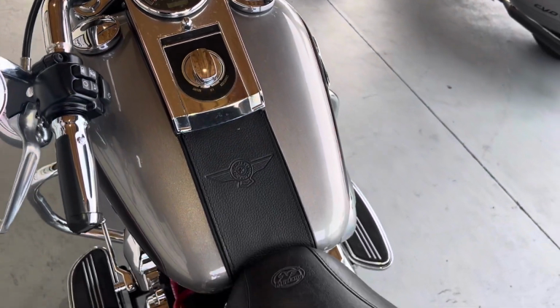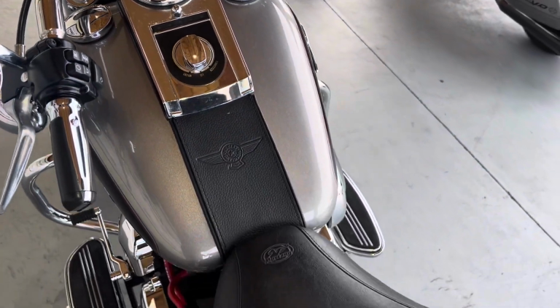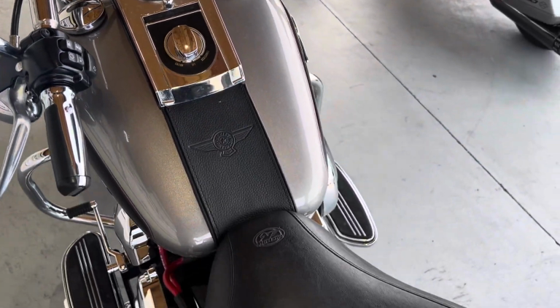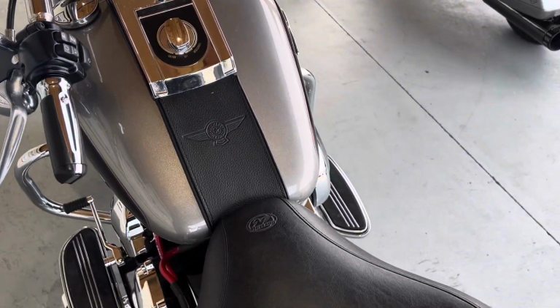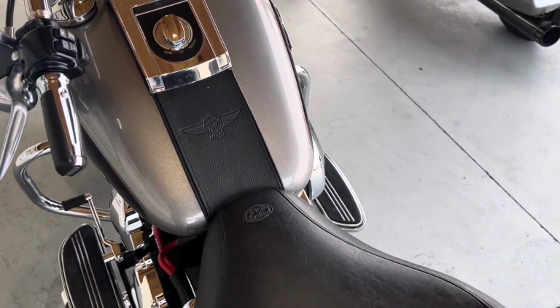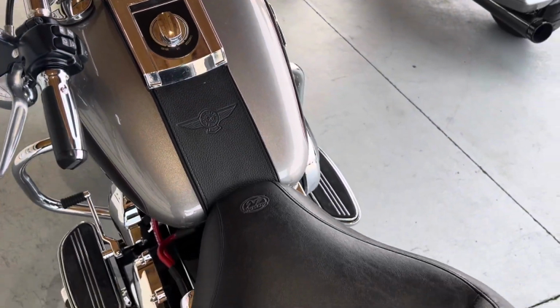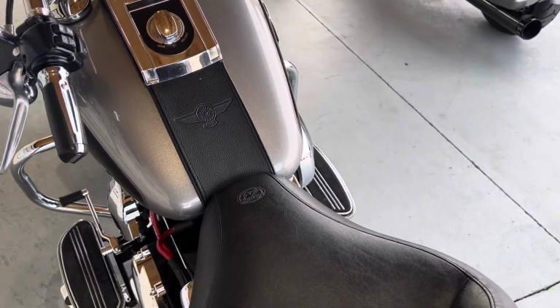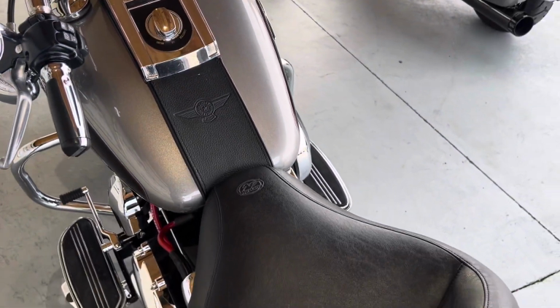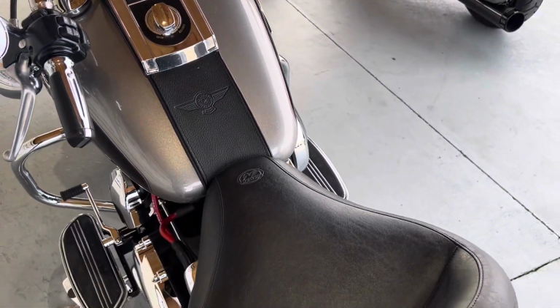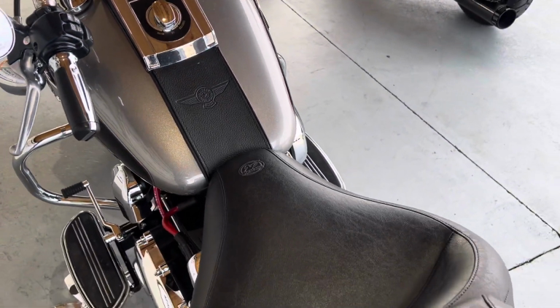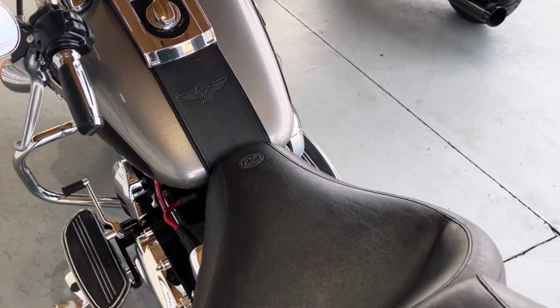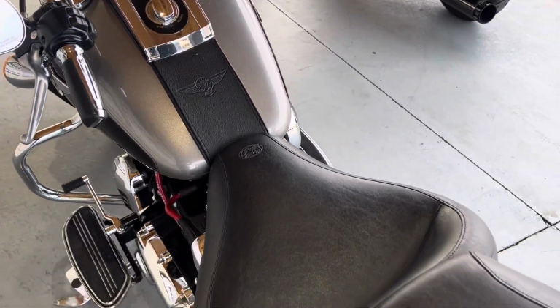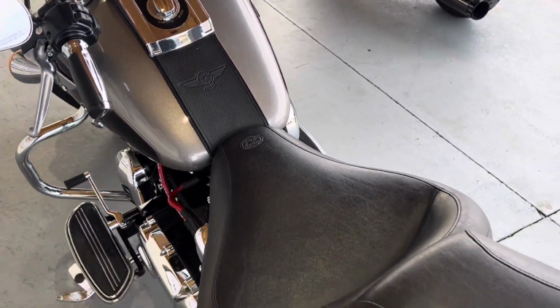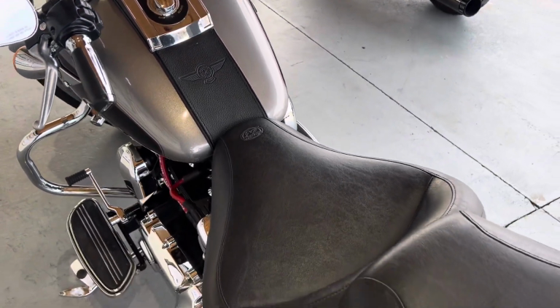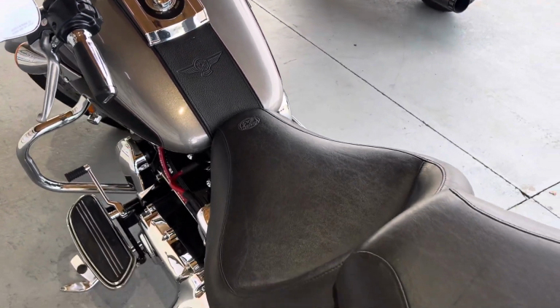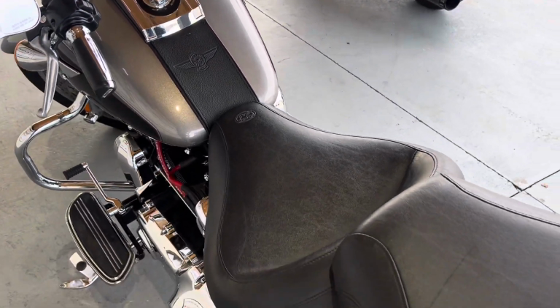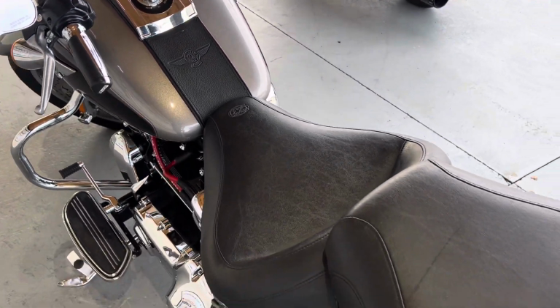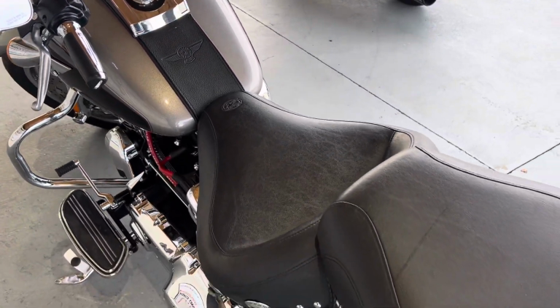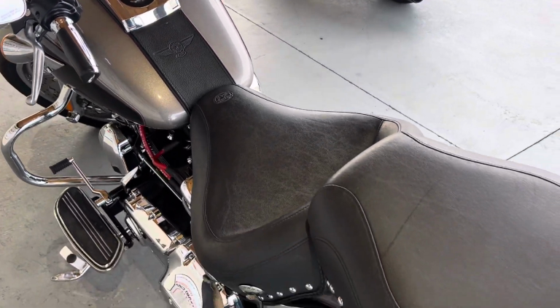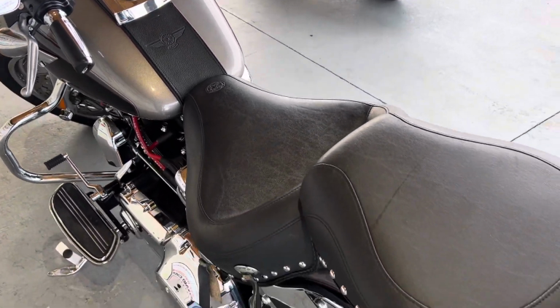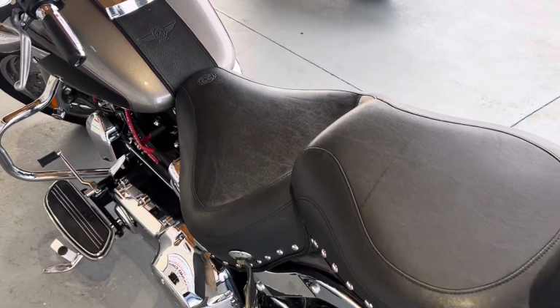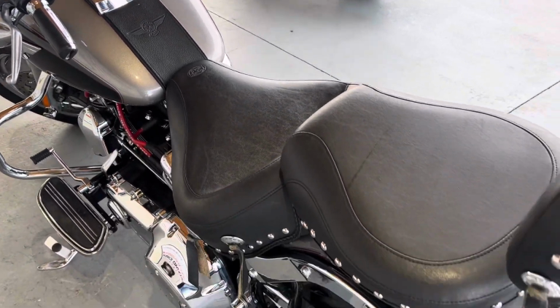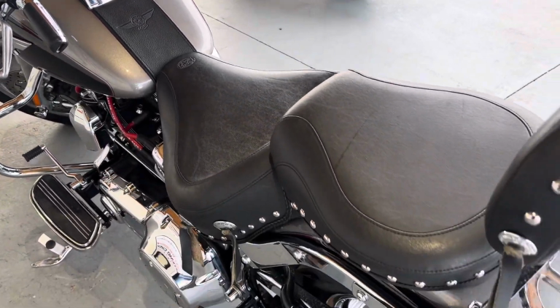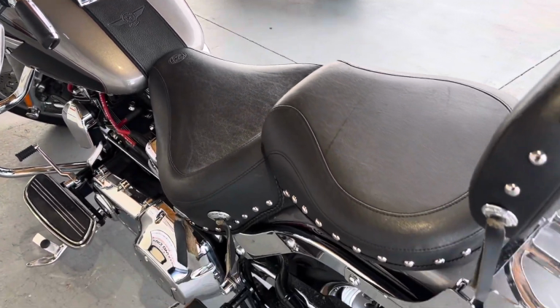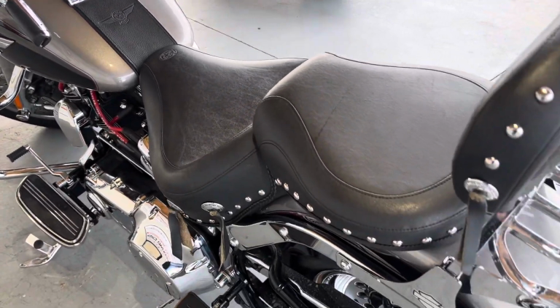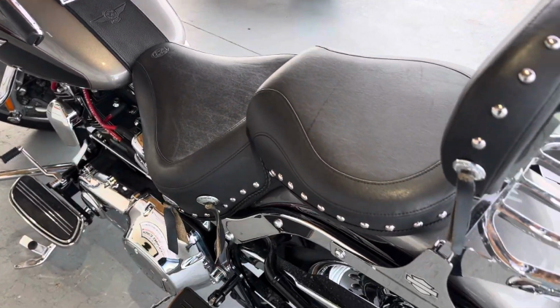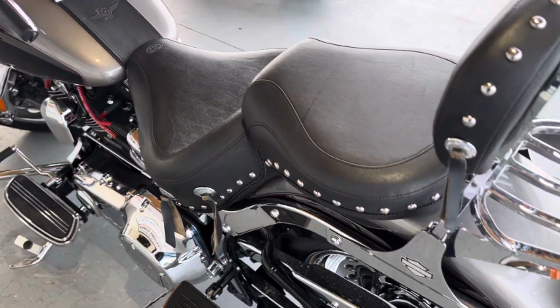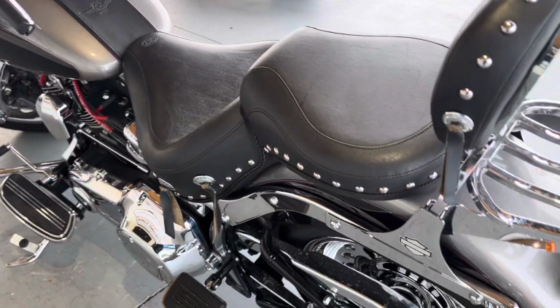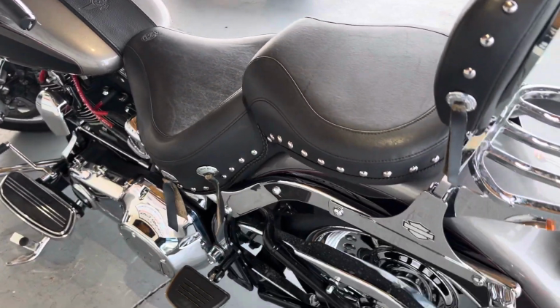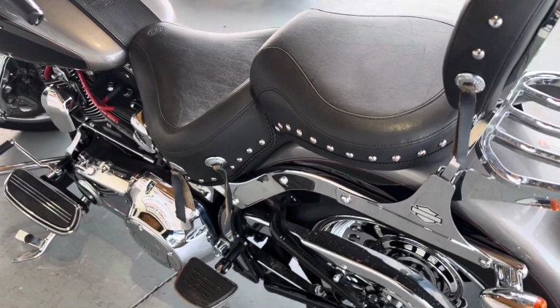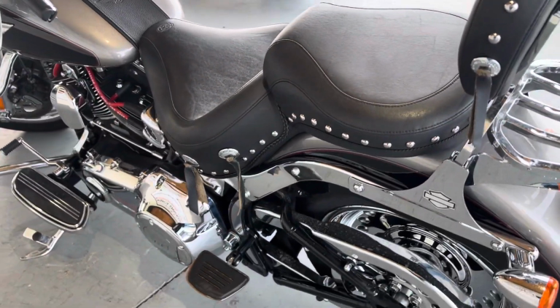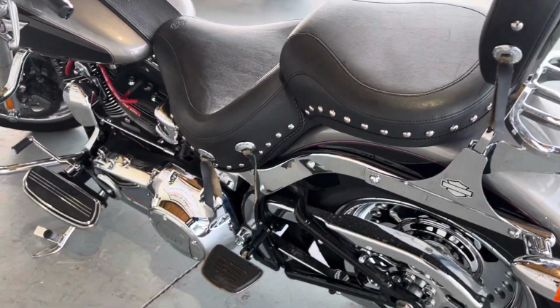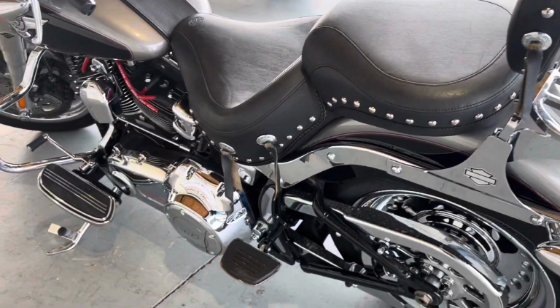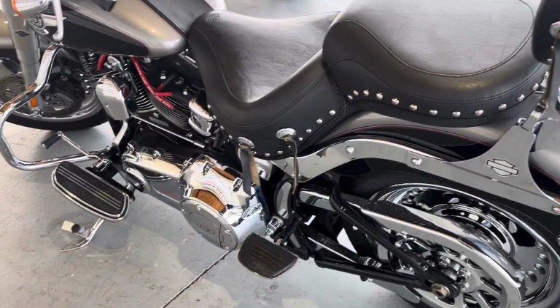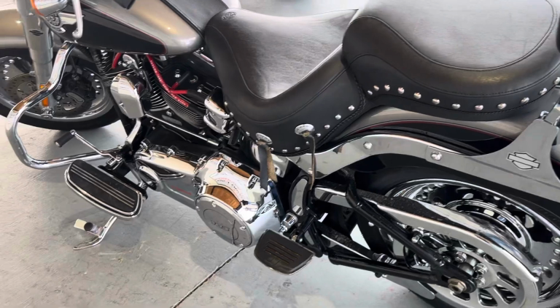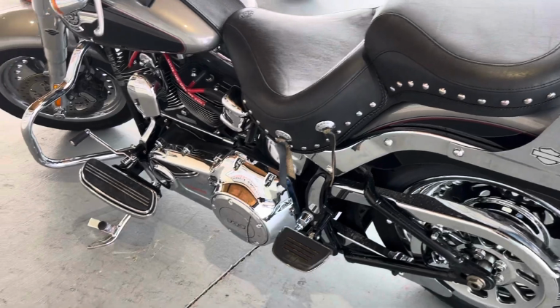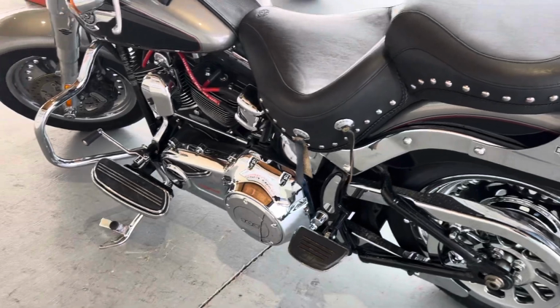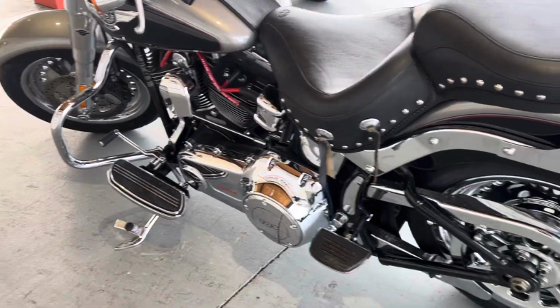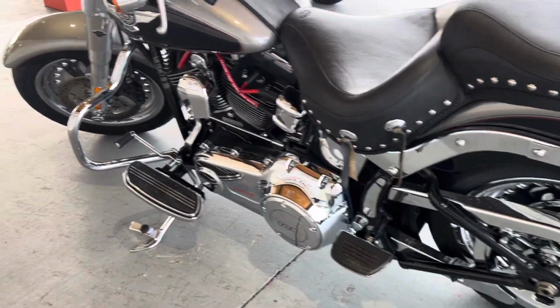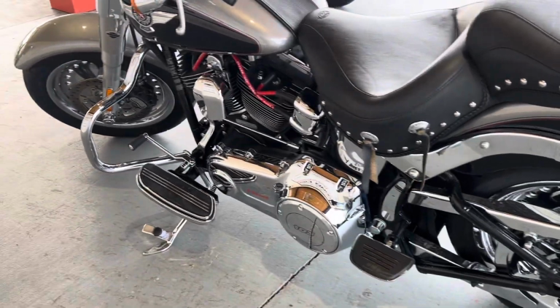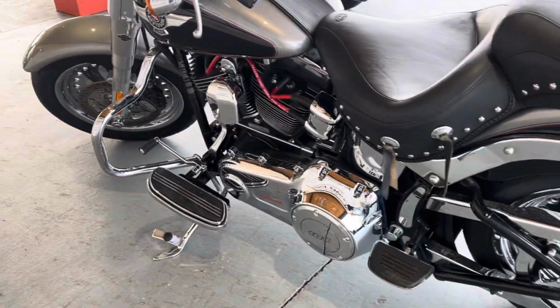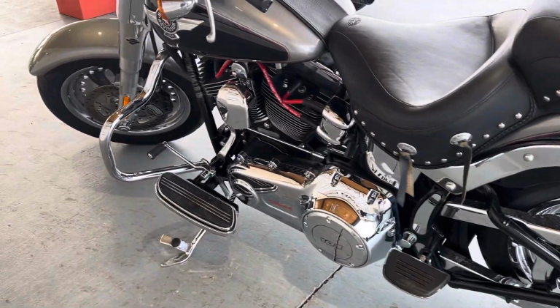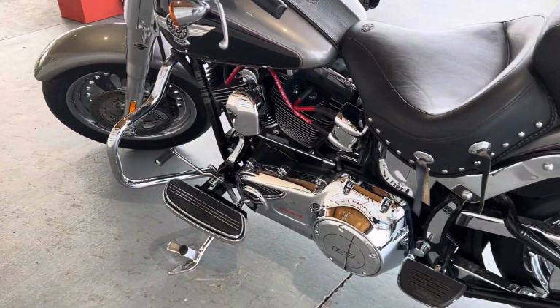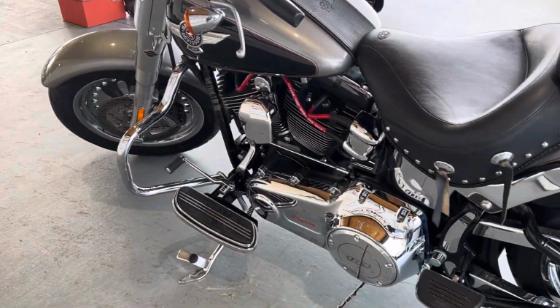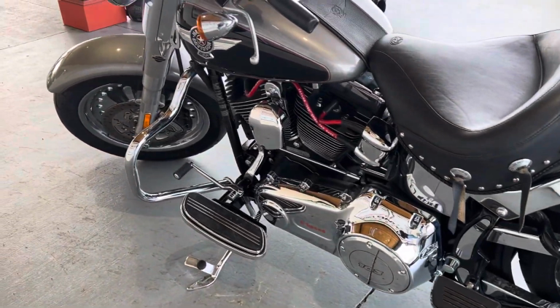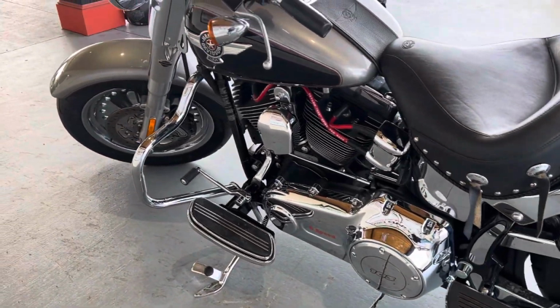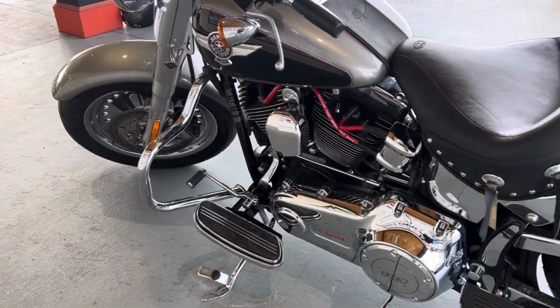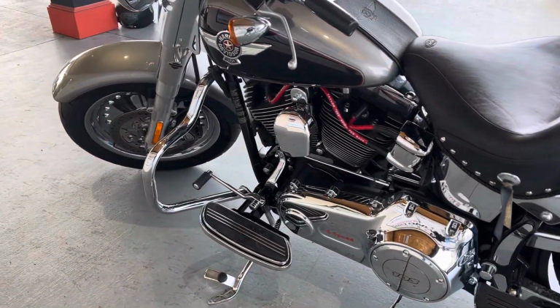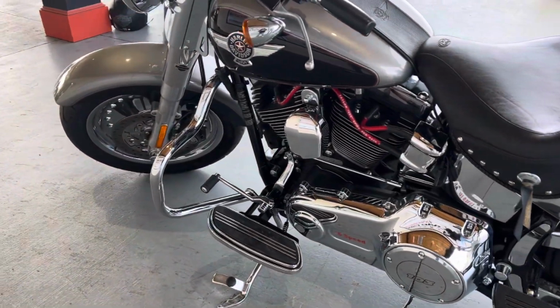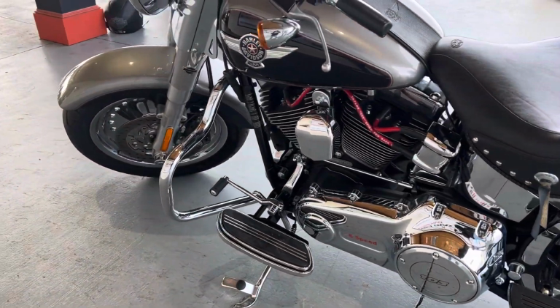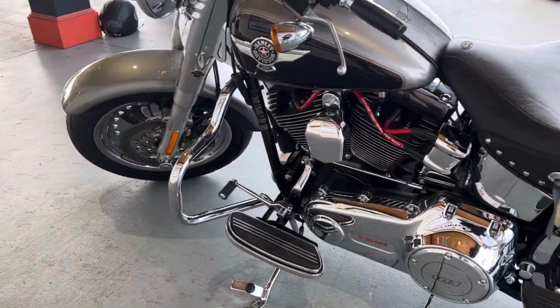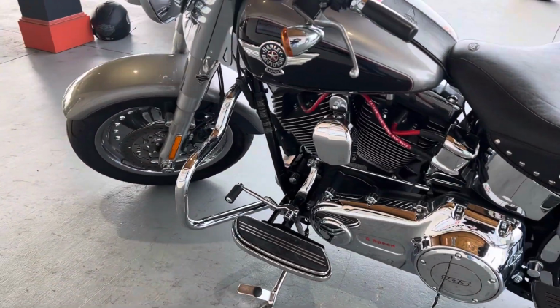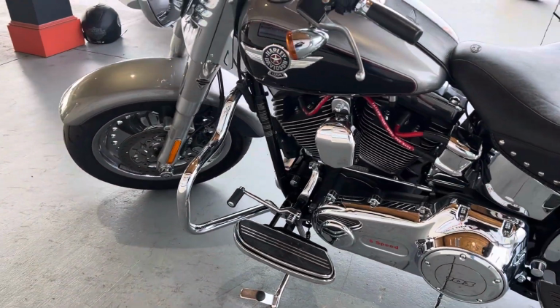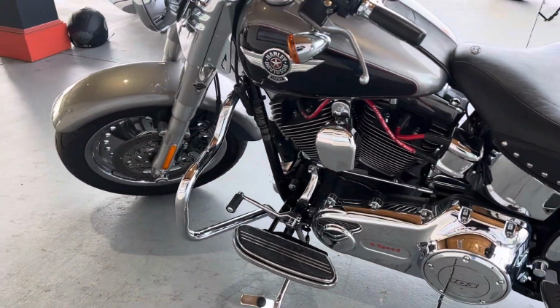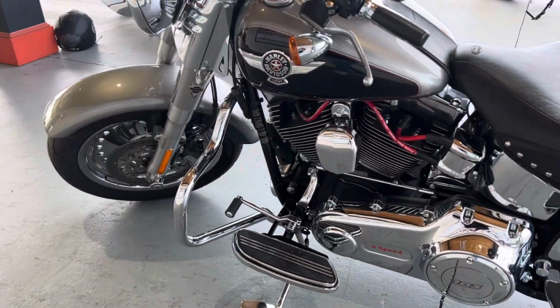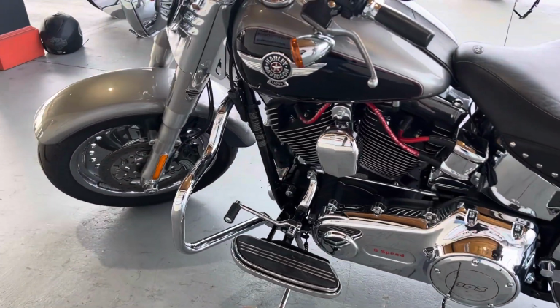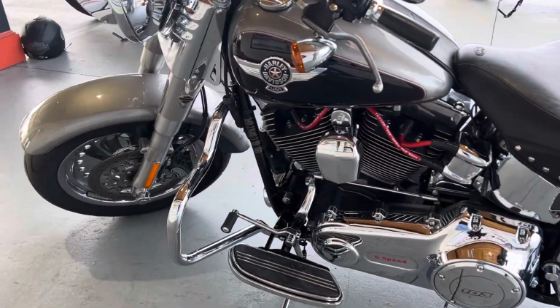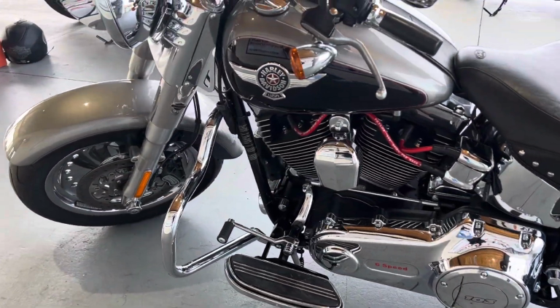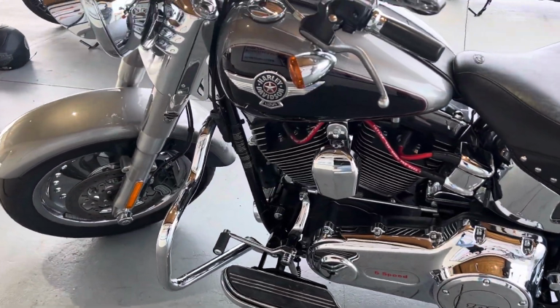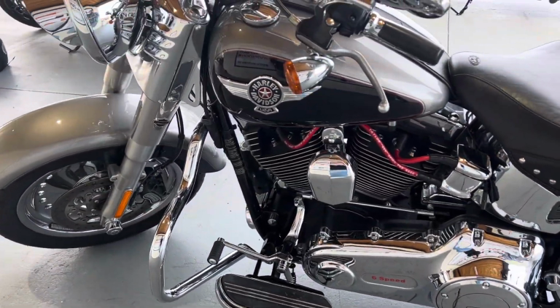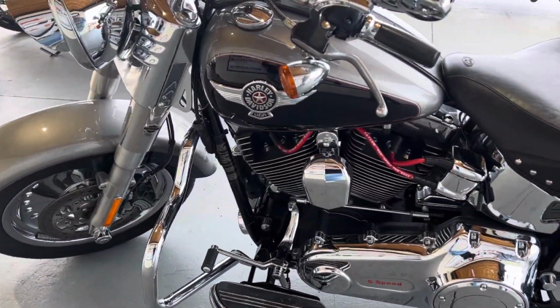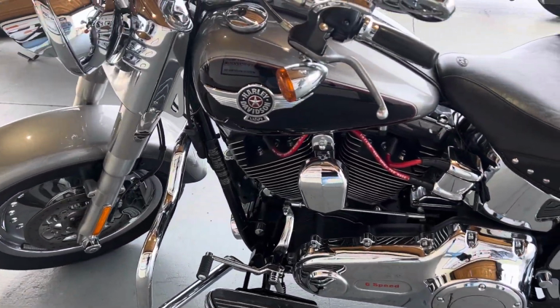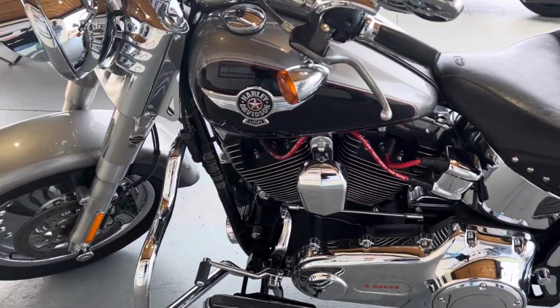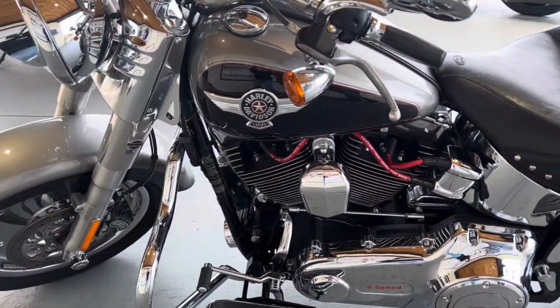Now the mileage on this motorcycle is a little over 14,000. Really cool bike. The bigger front tires absorb a lot more imperfections on the road.